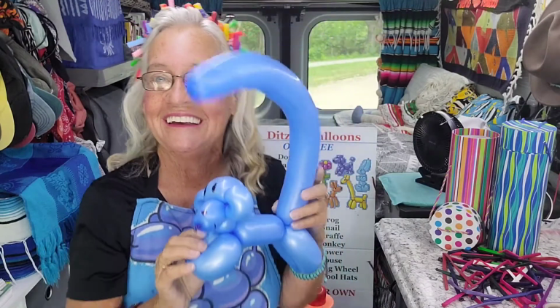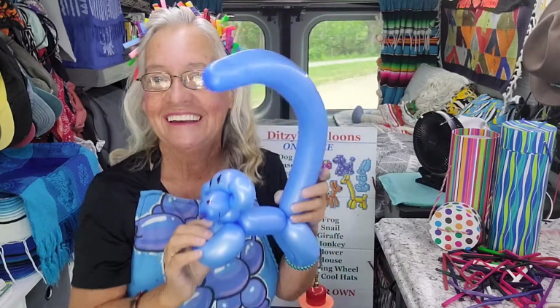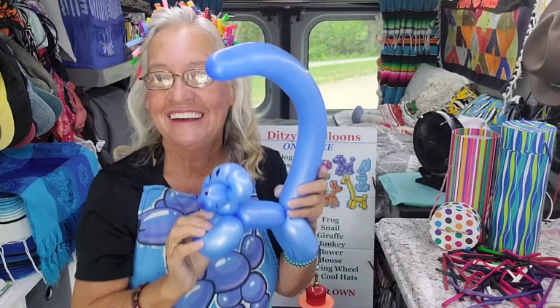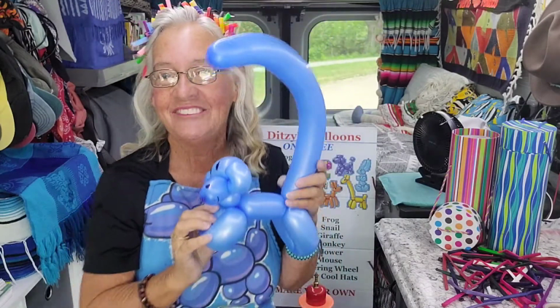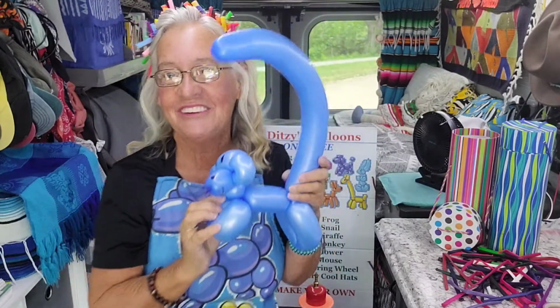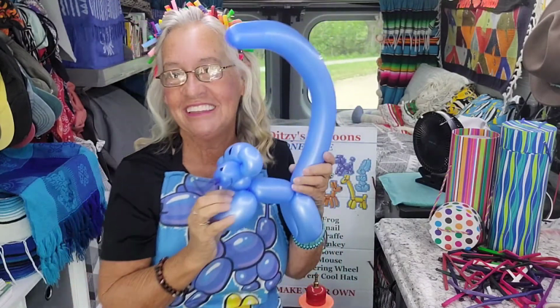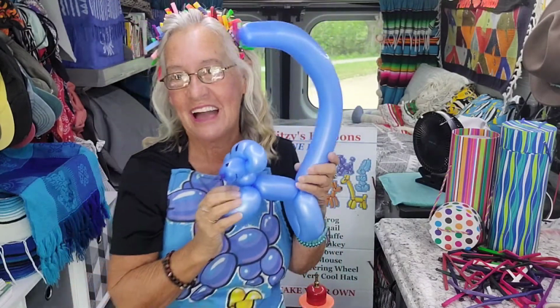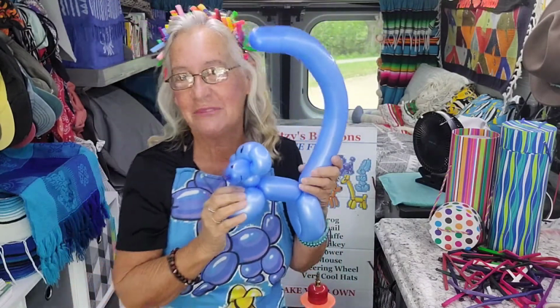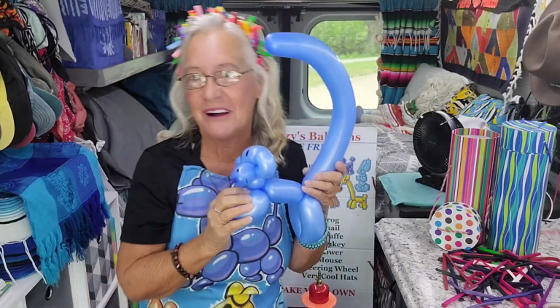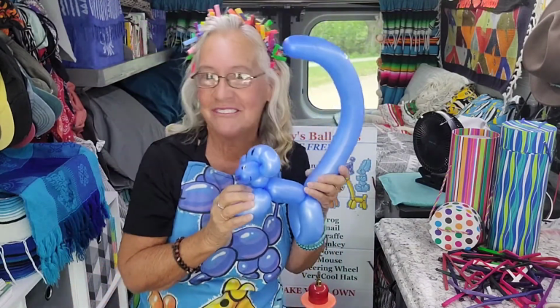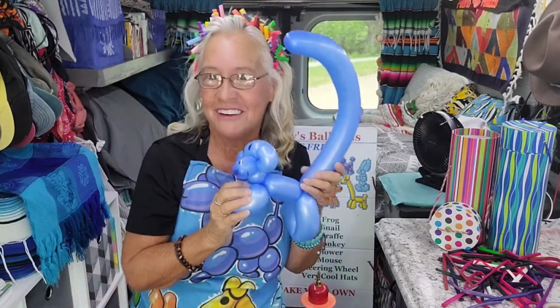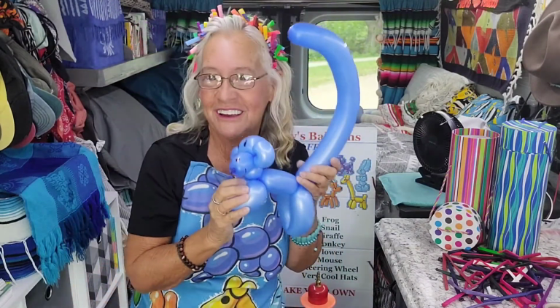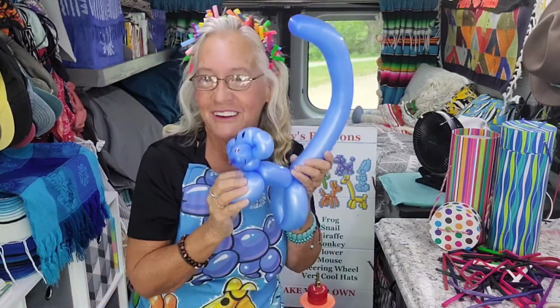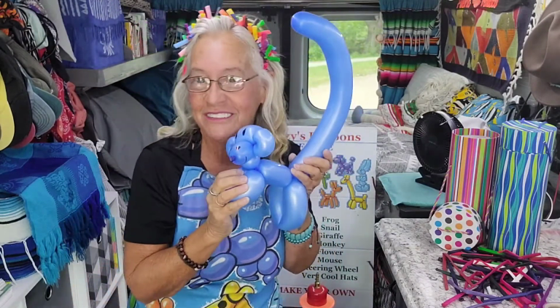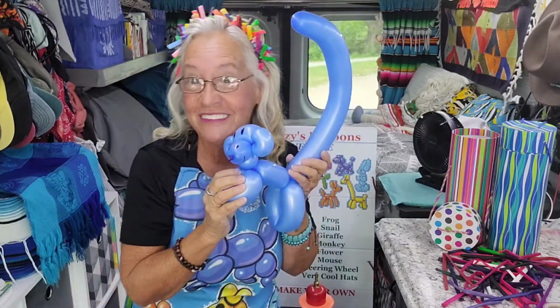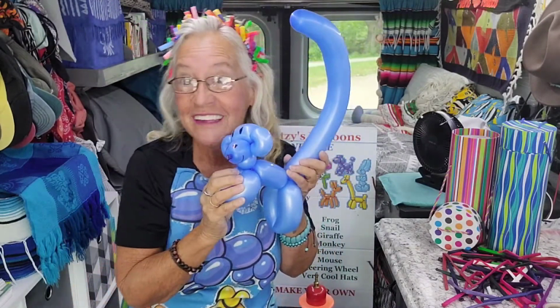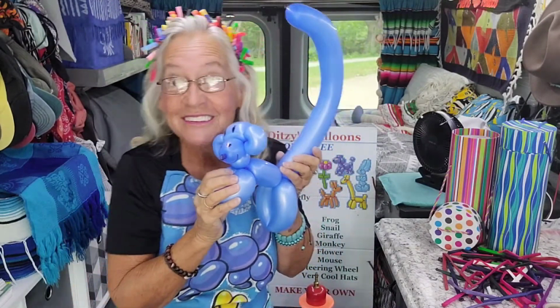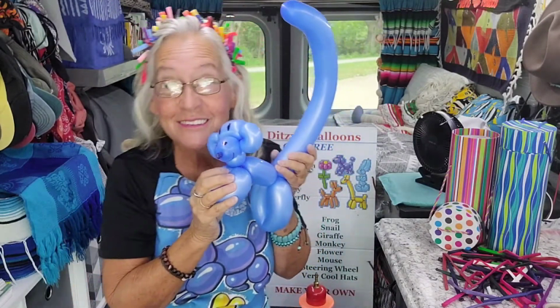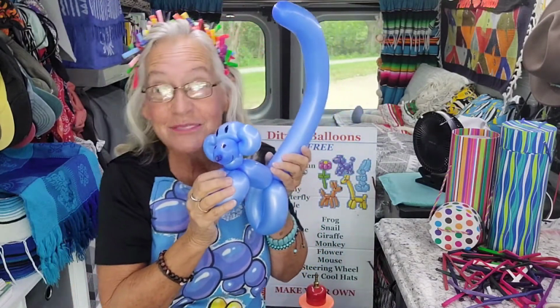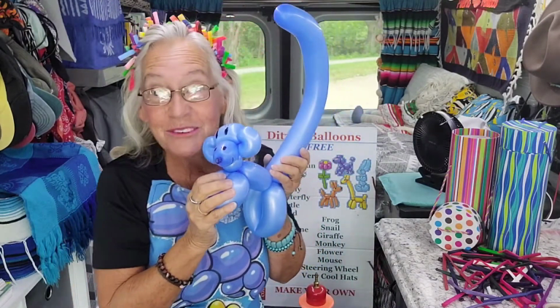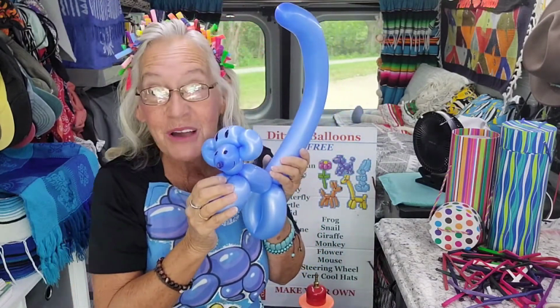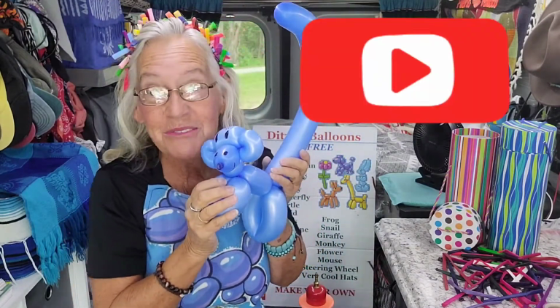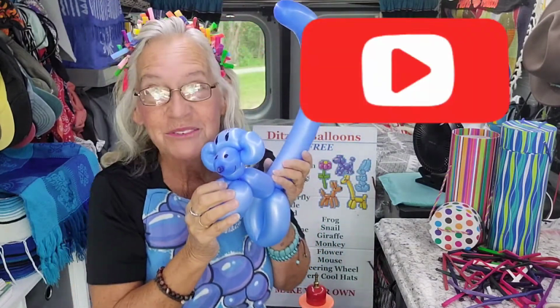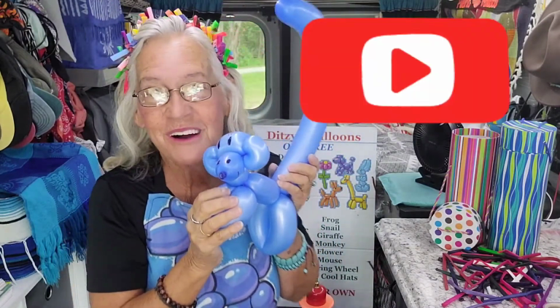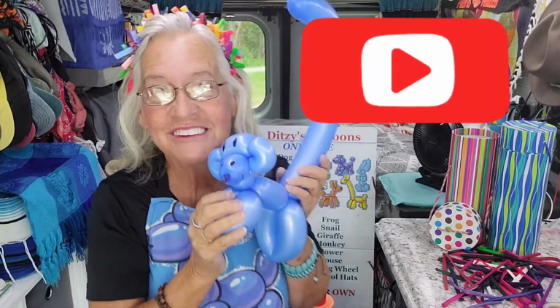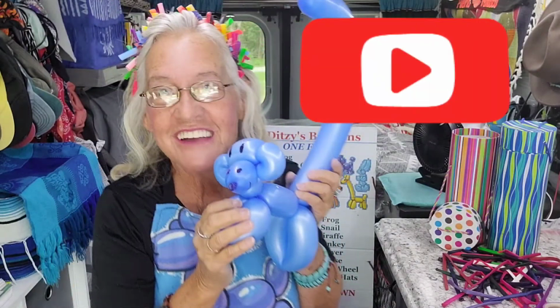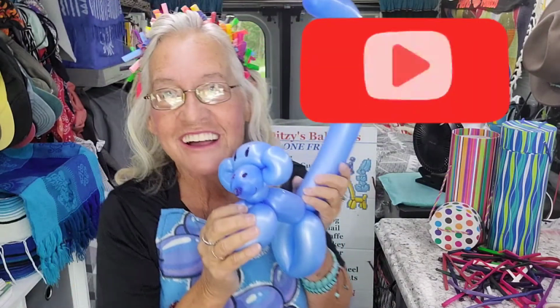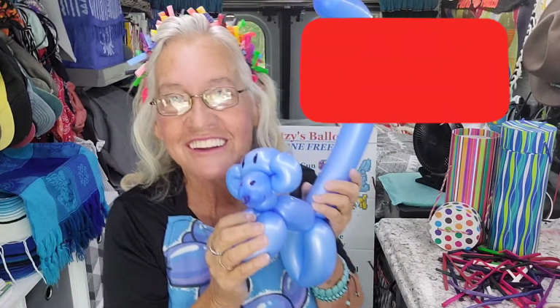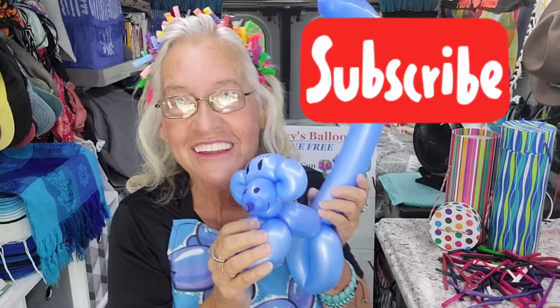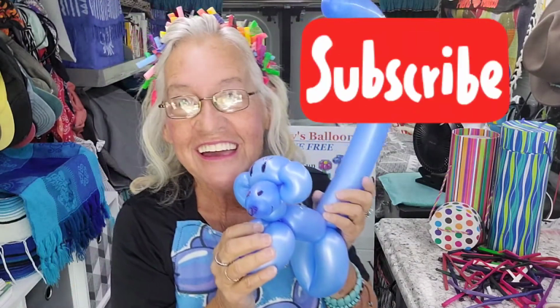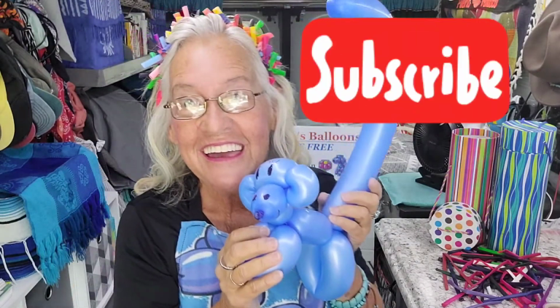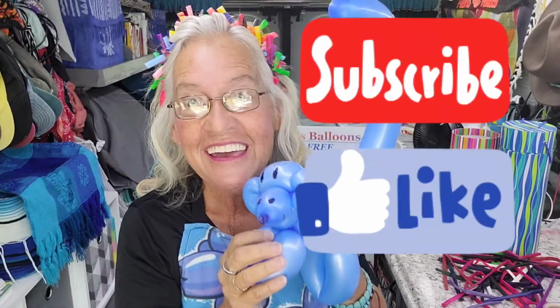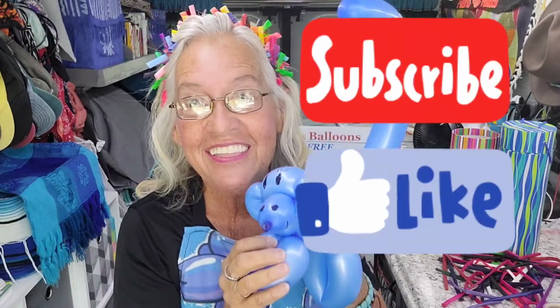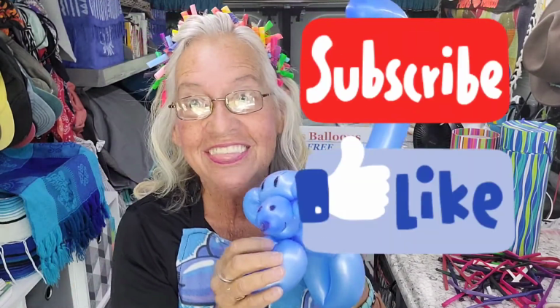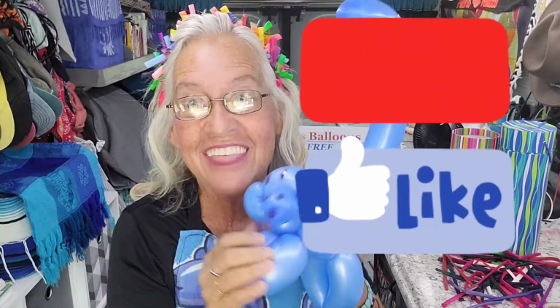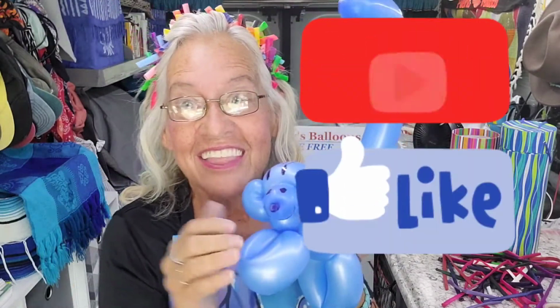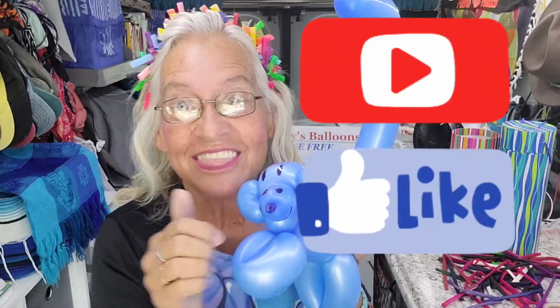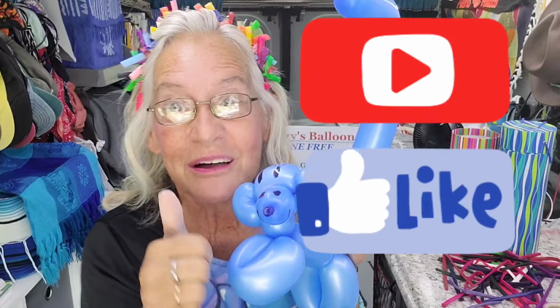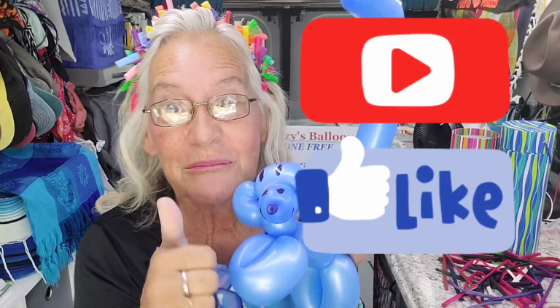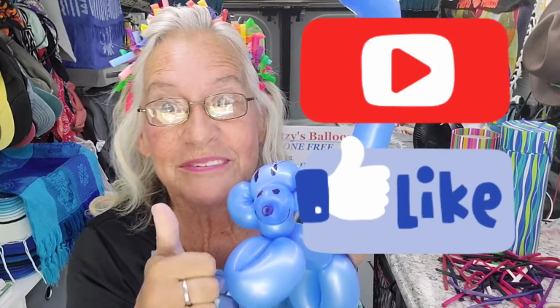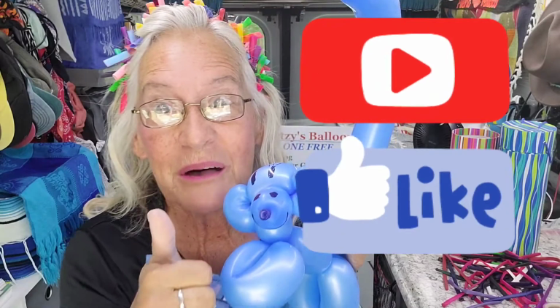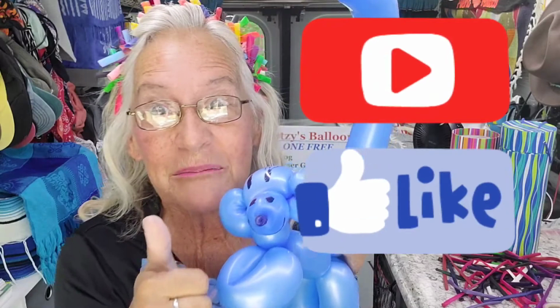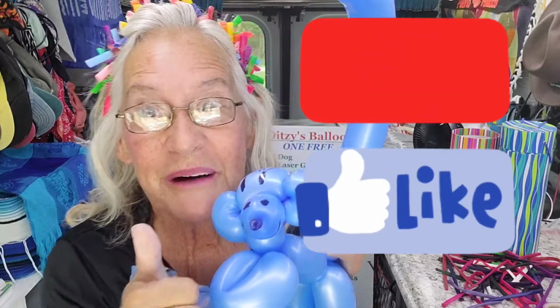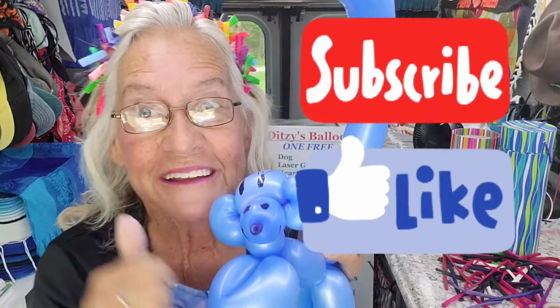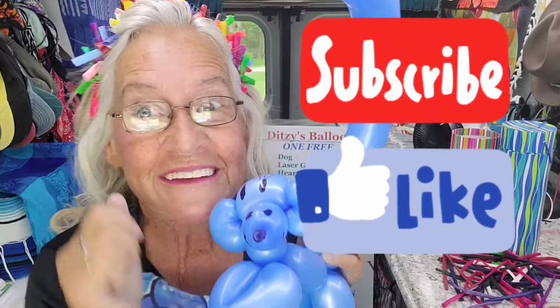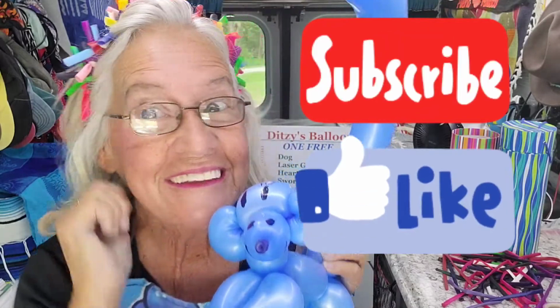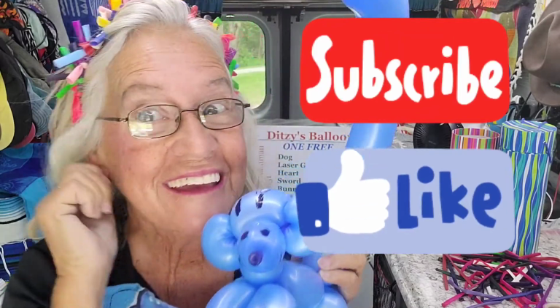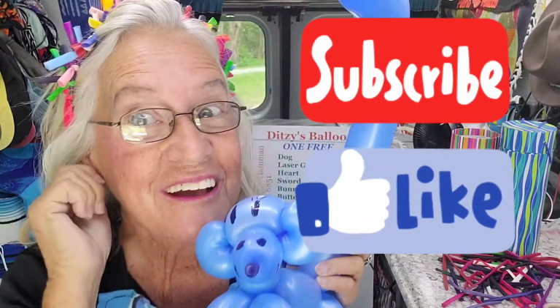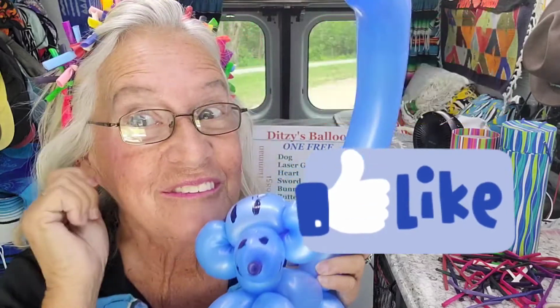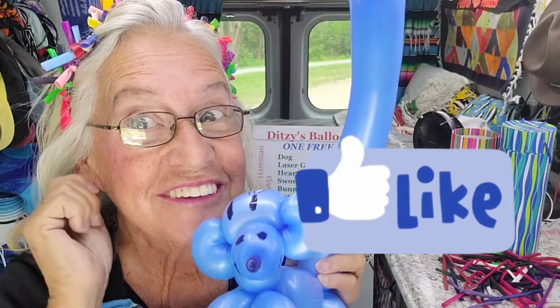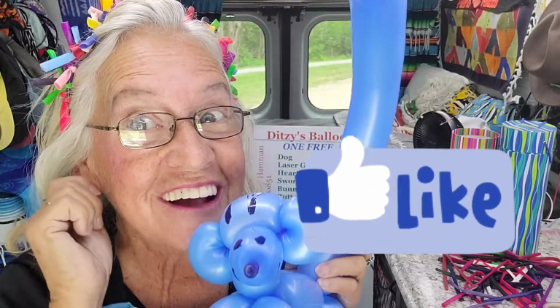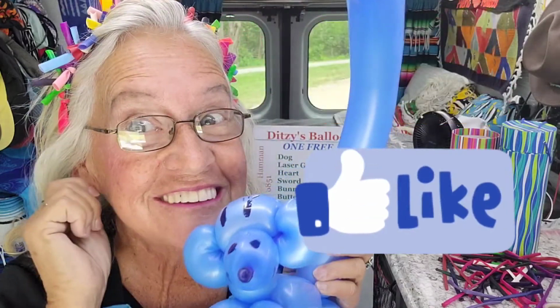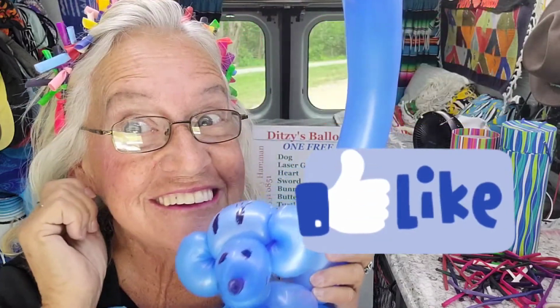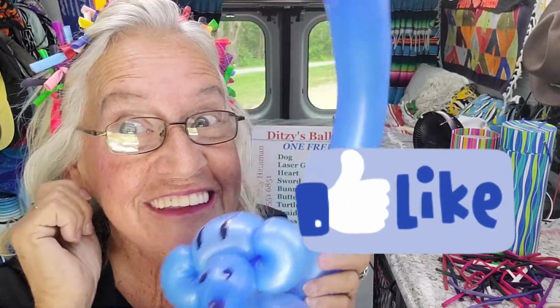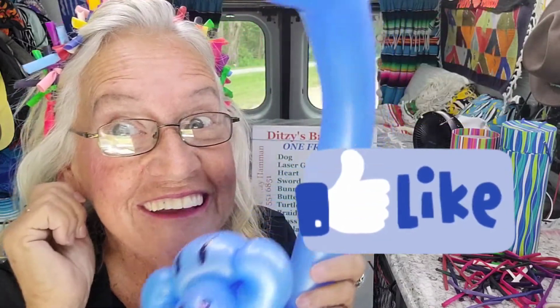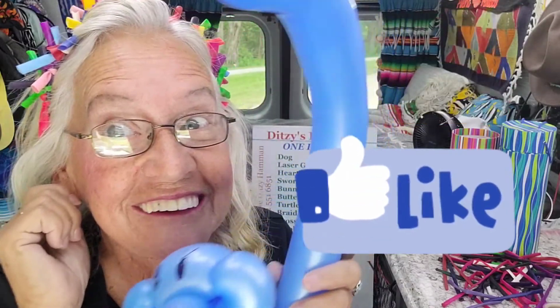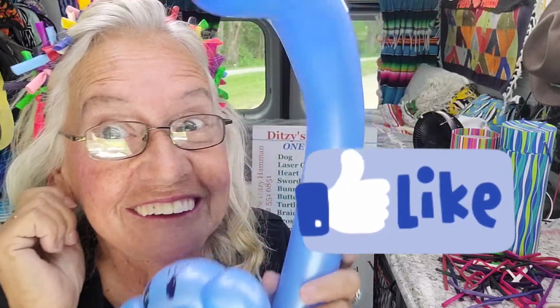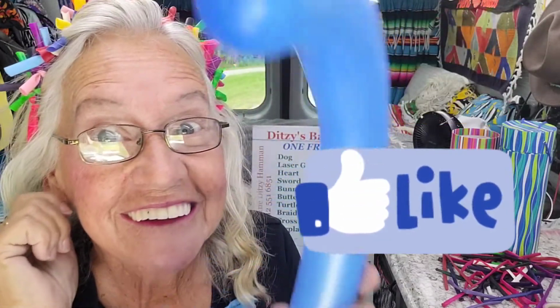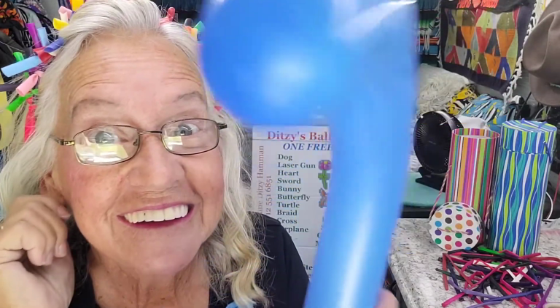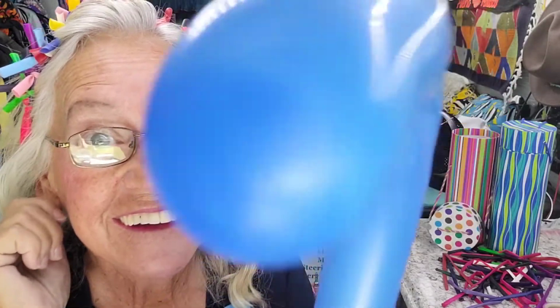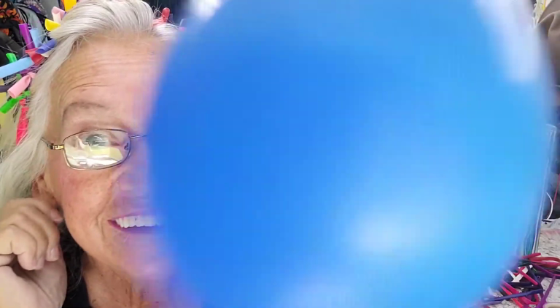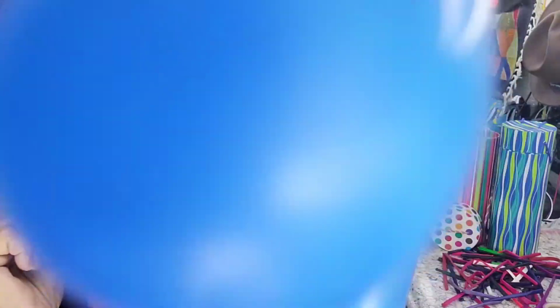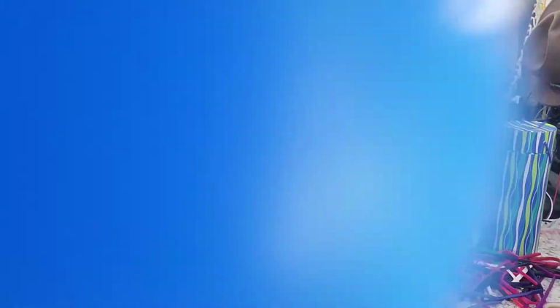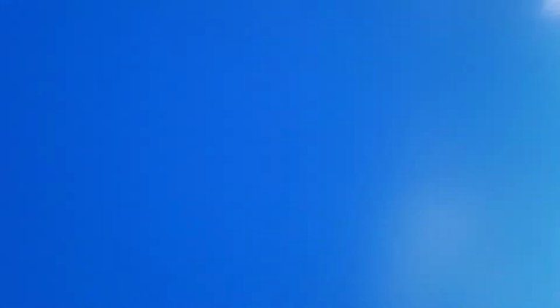If you like my videos, subscribe to my channel, hit that thumbs up button, and we'll talk to you later. Bye!